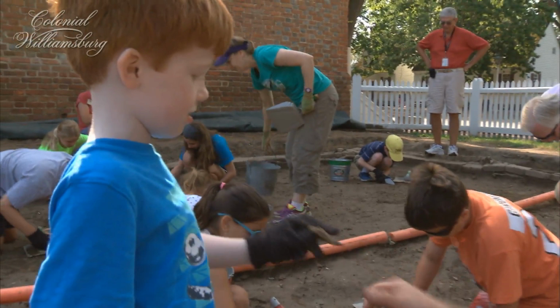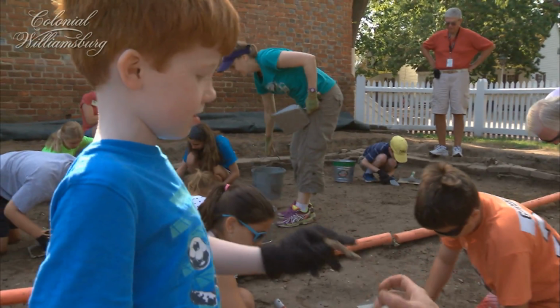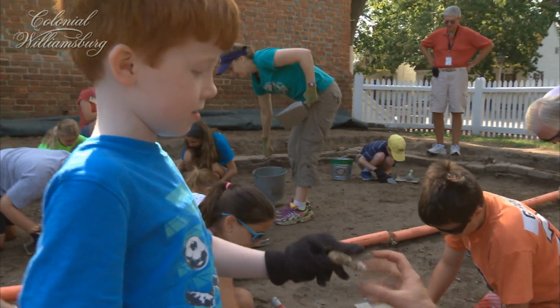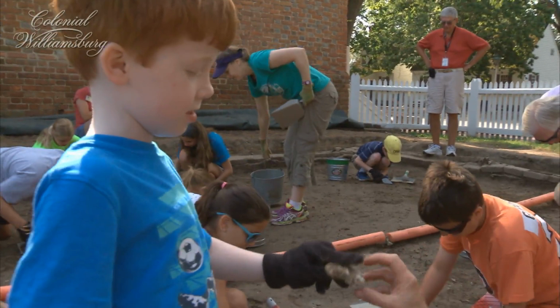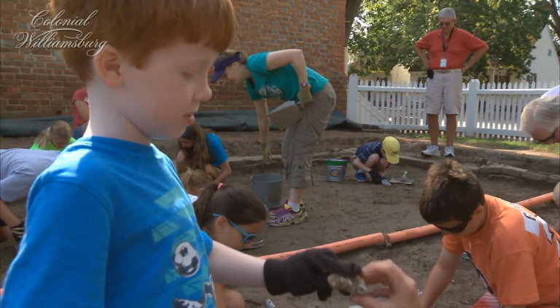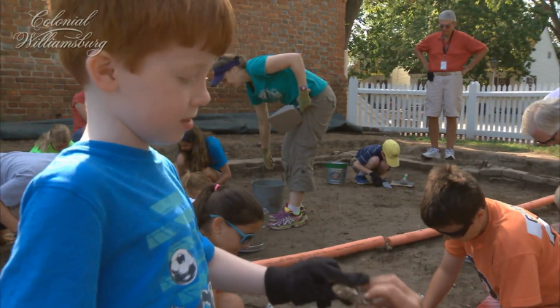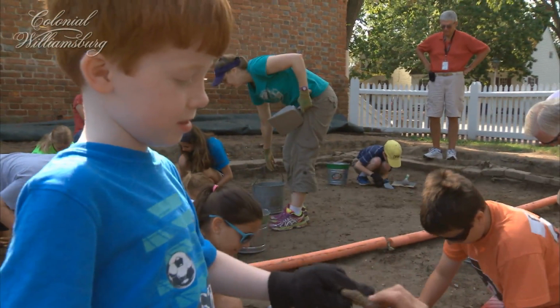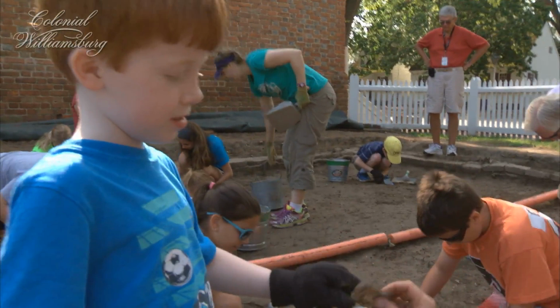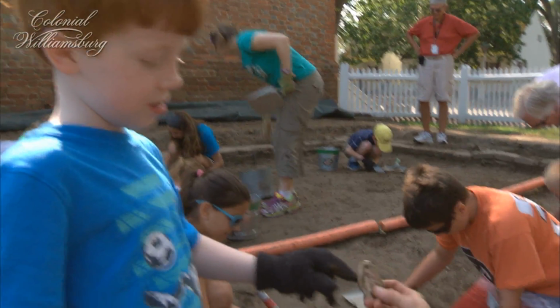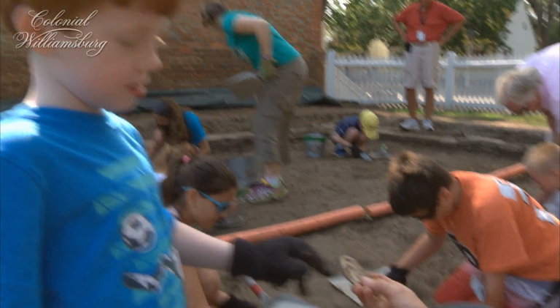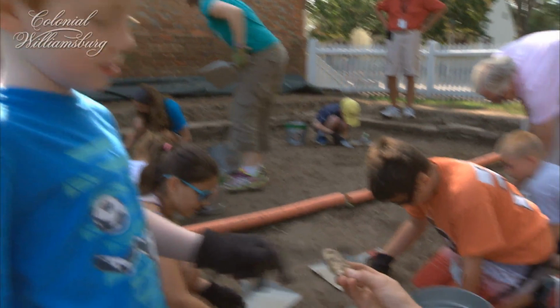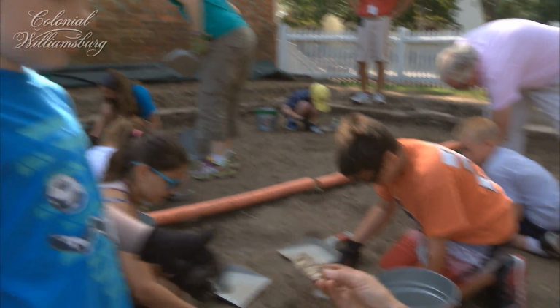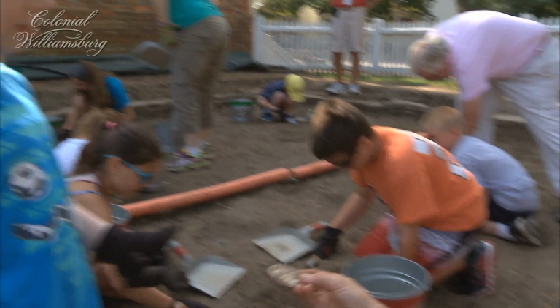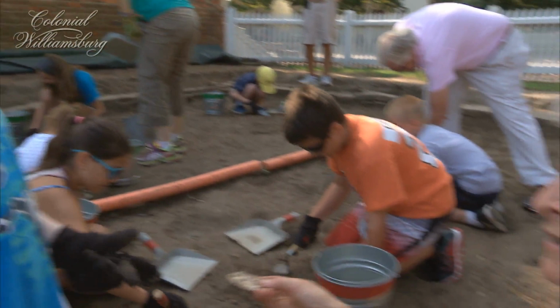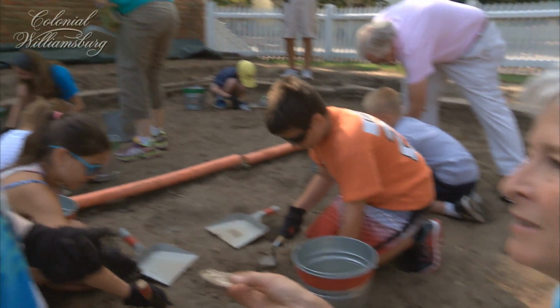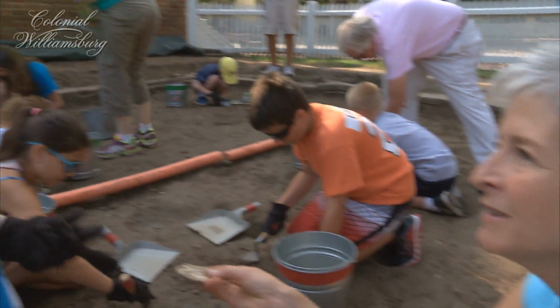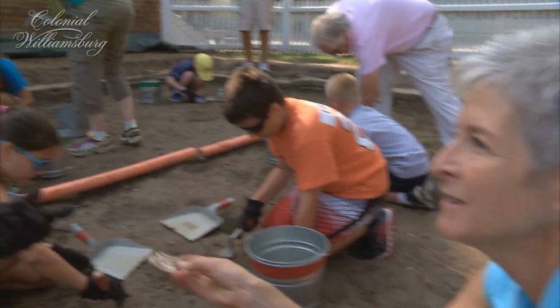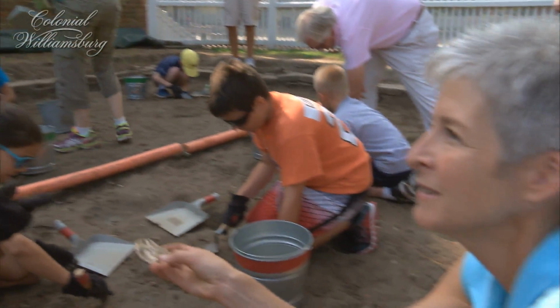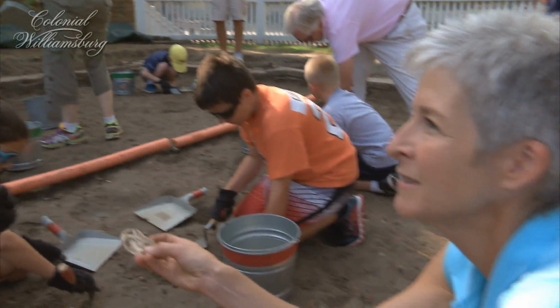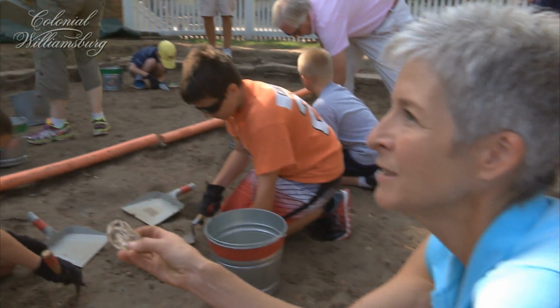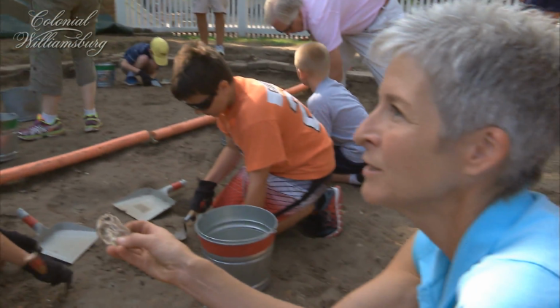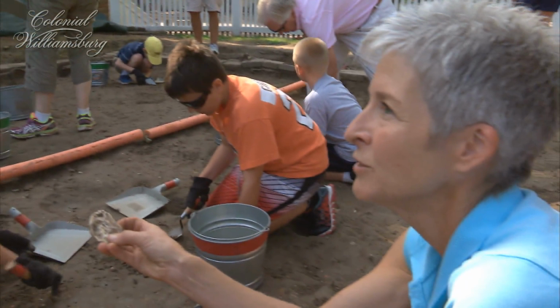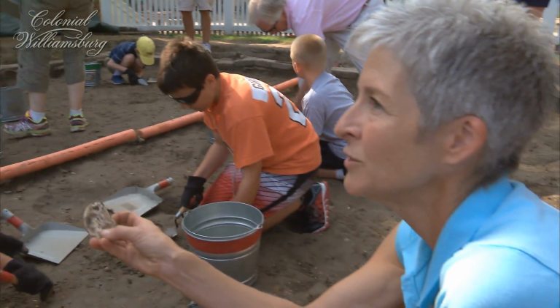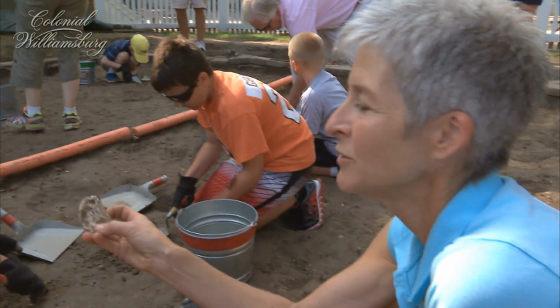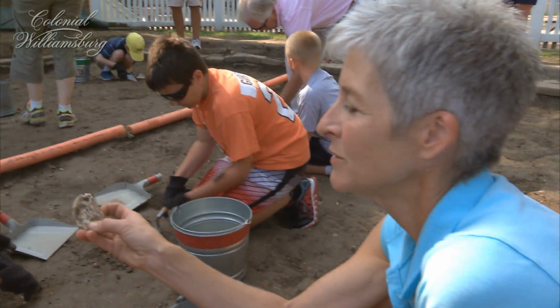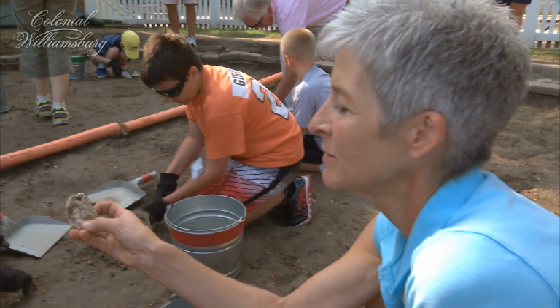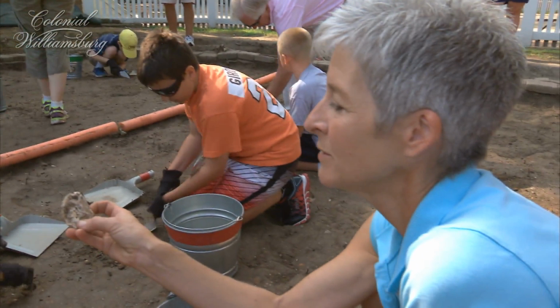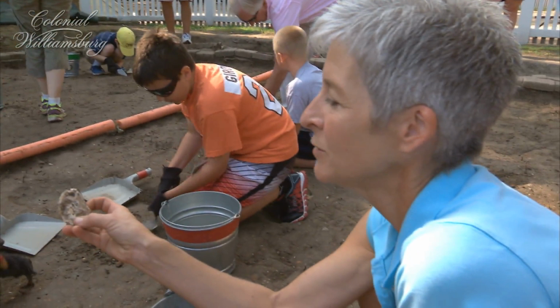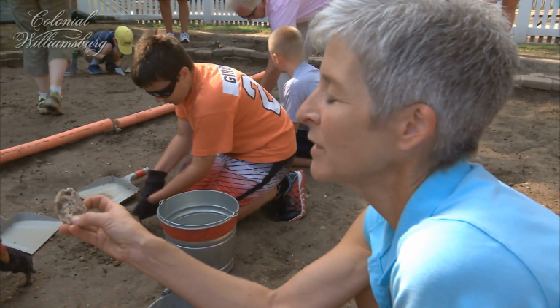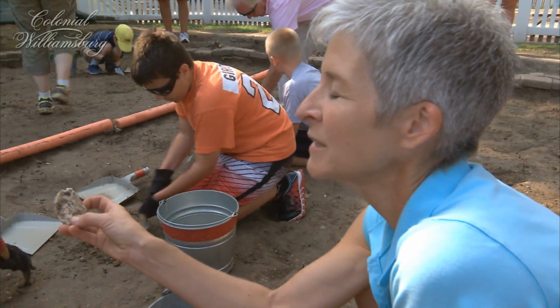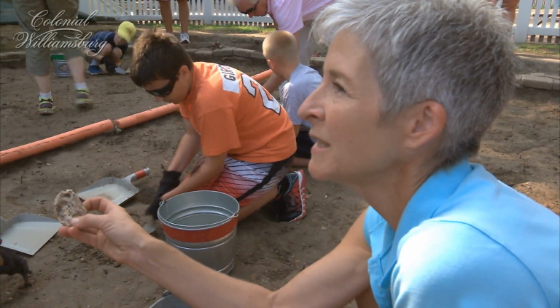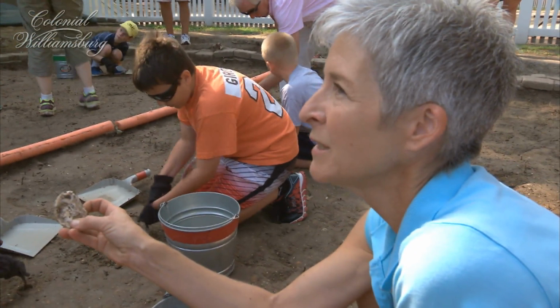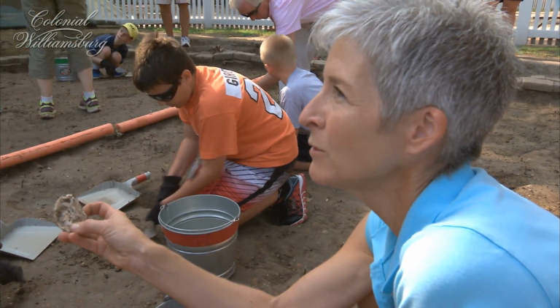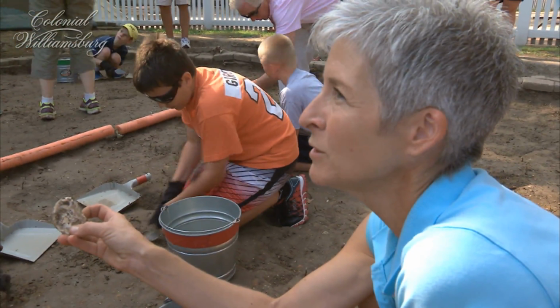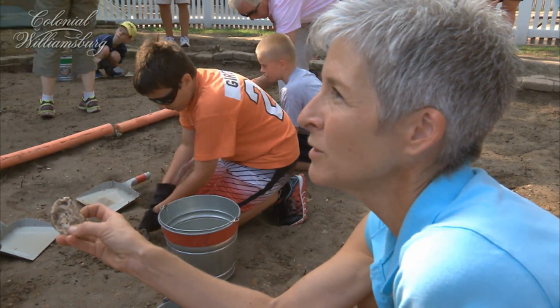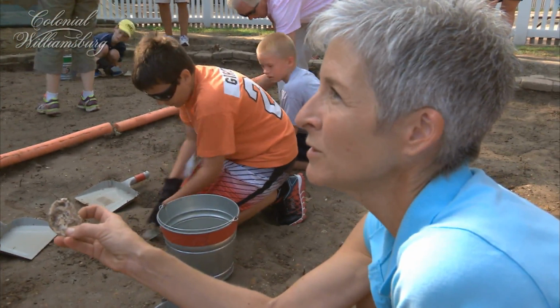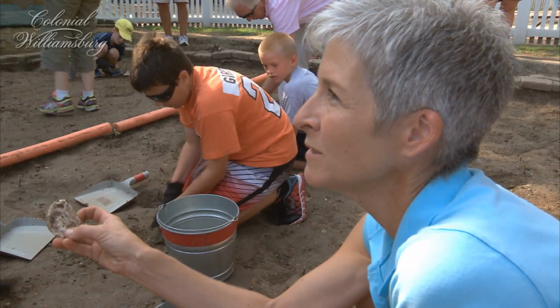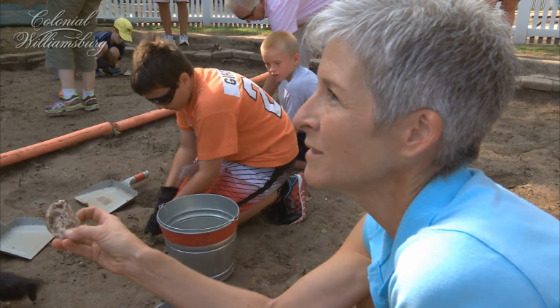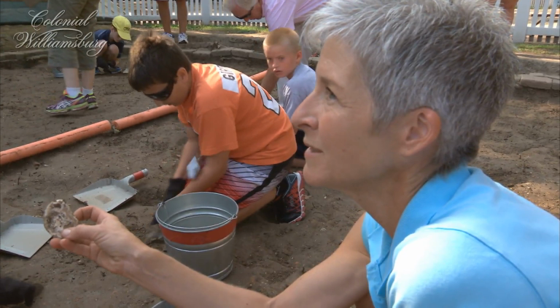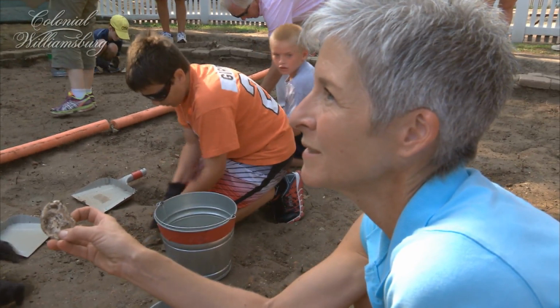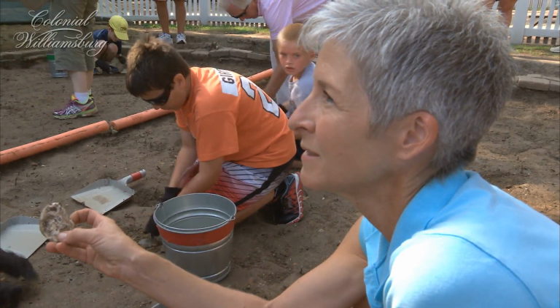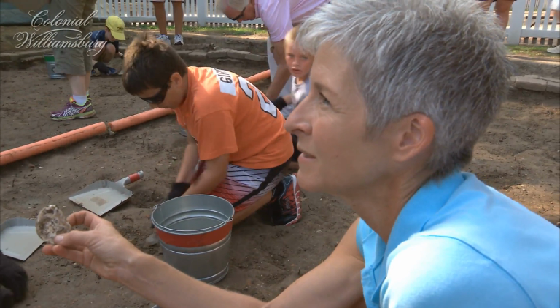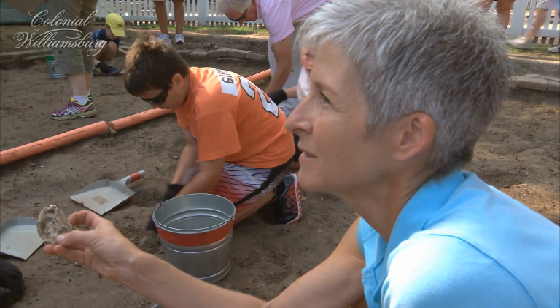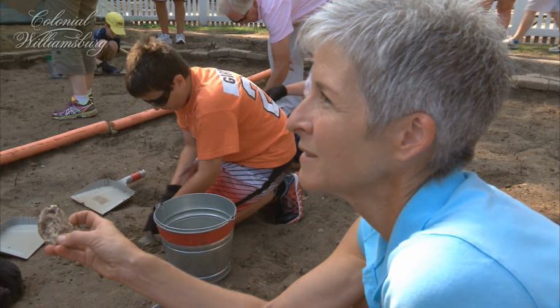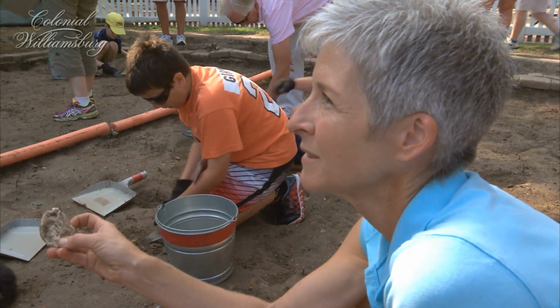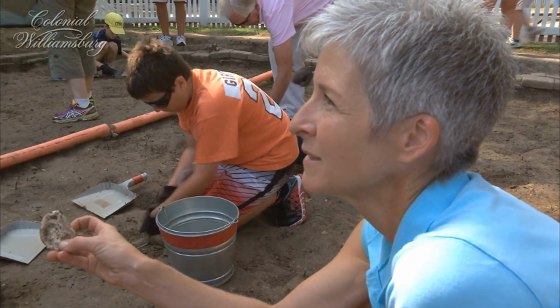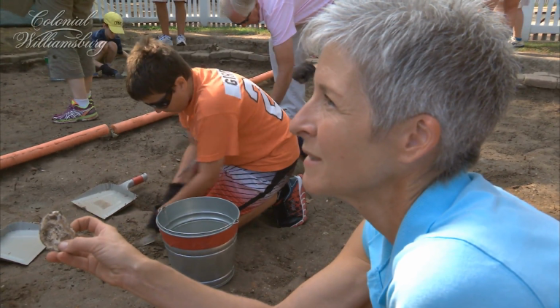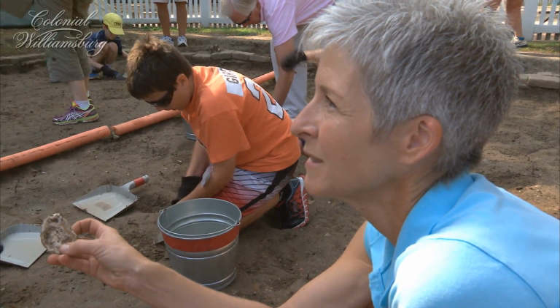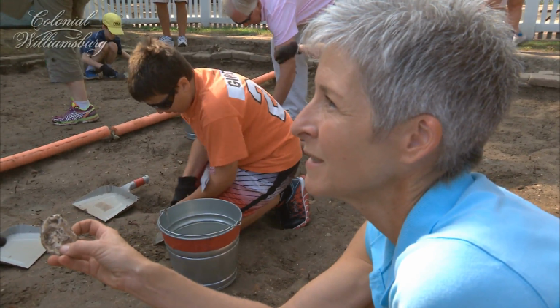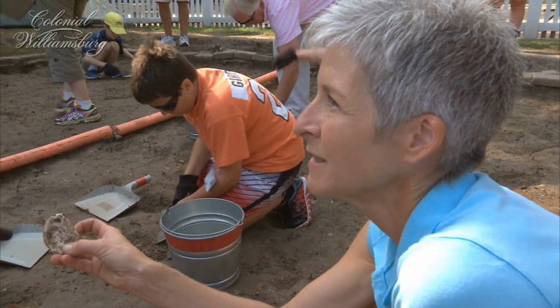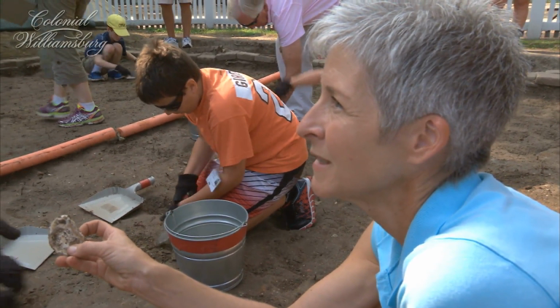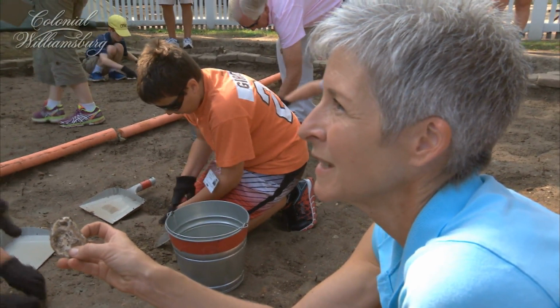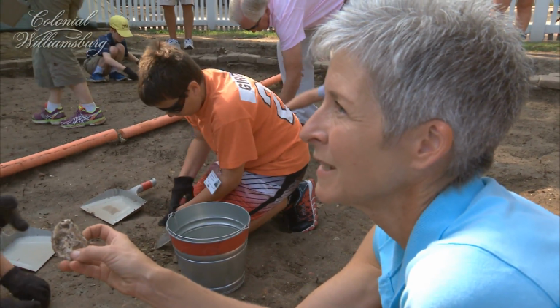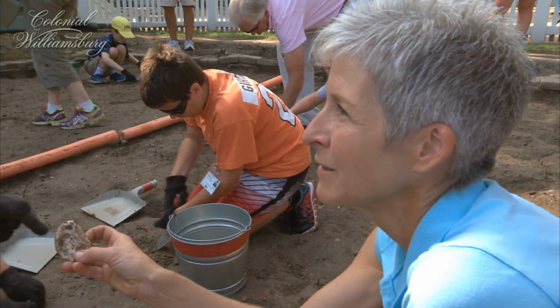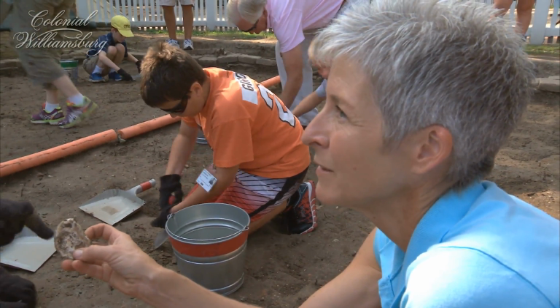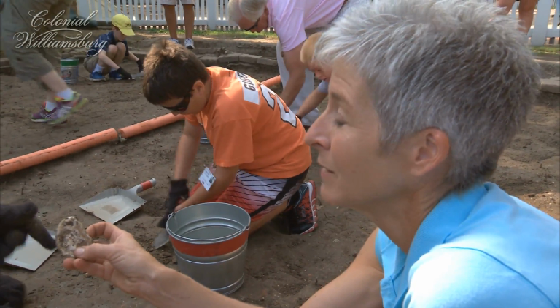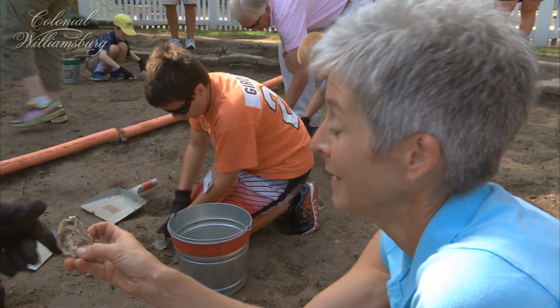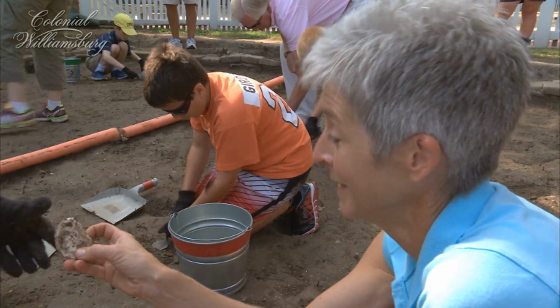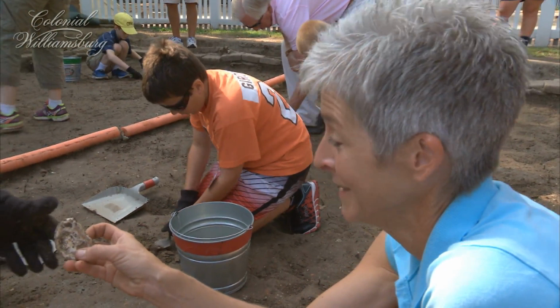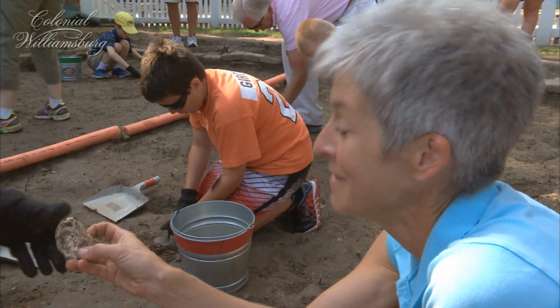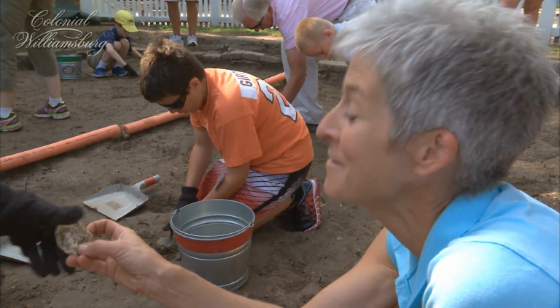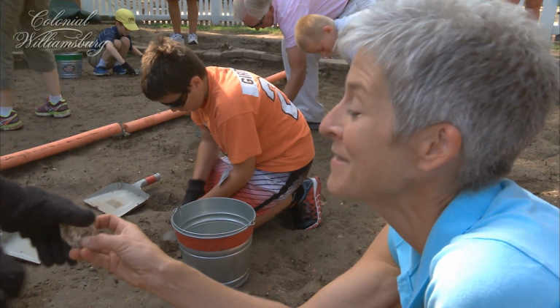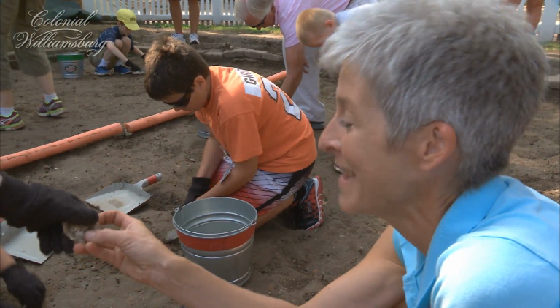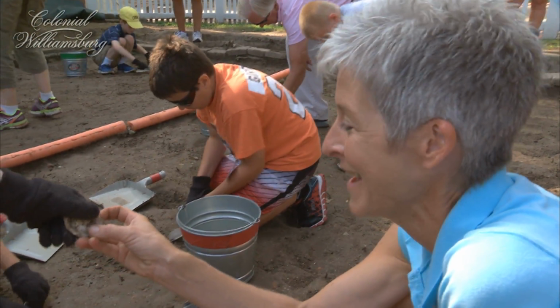Do you know how that oyster got here? No. You like to eat oysters? I've never had one.